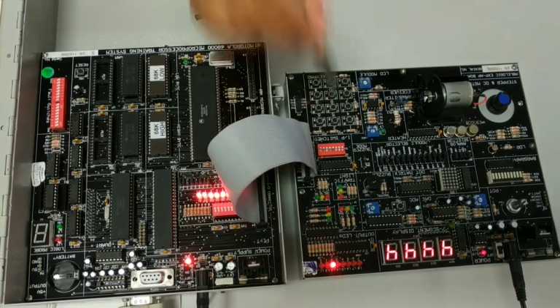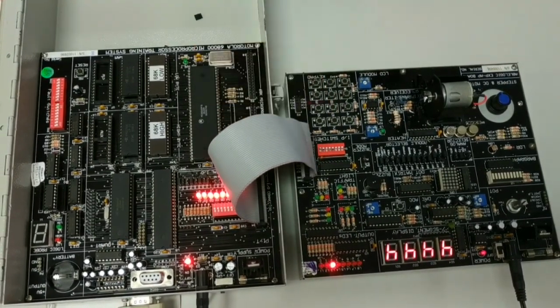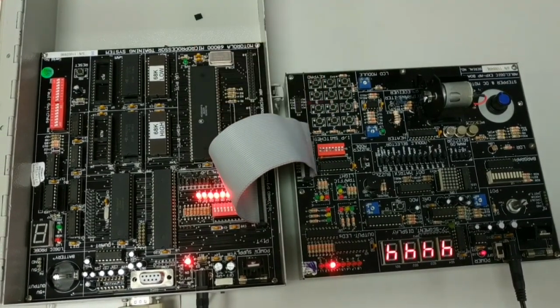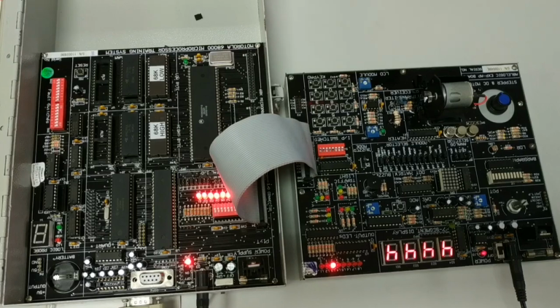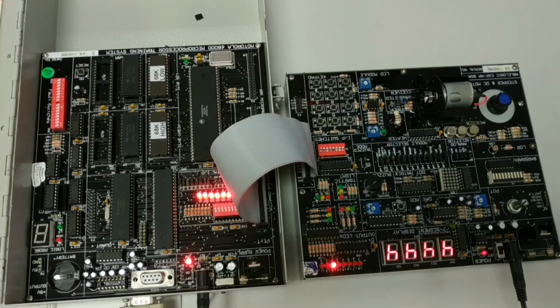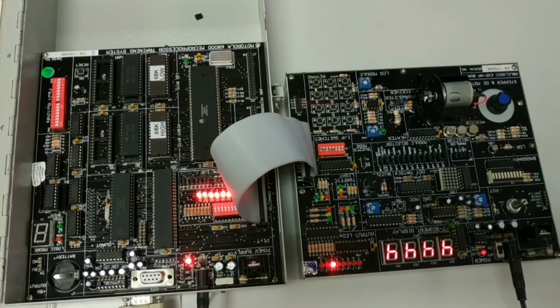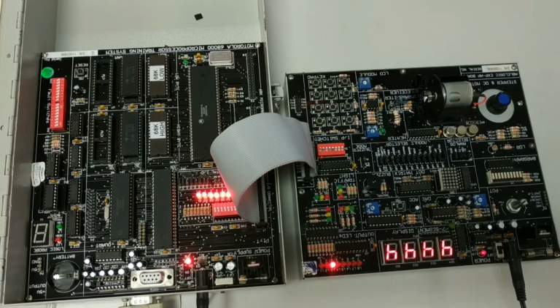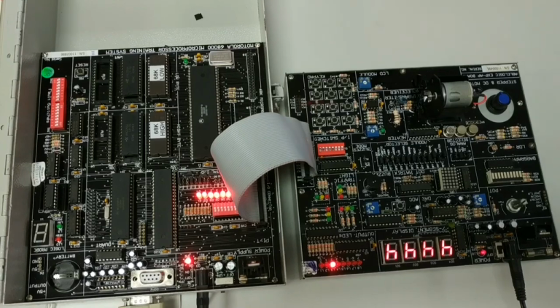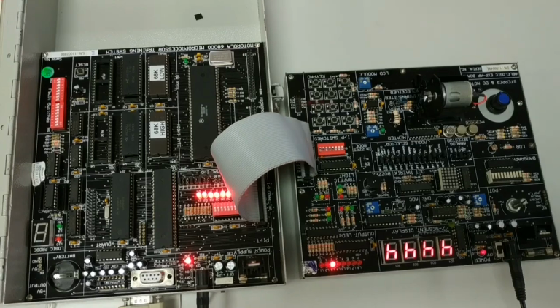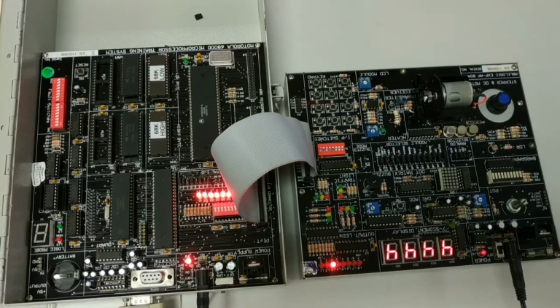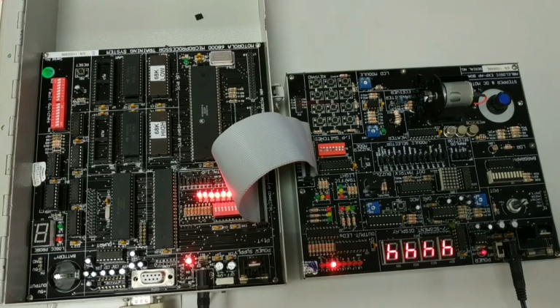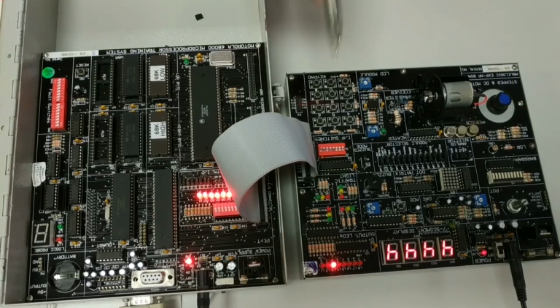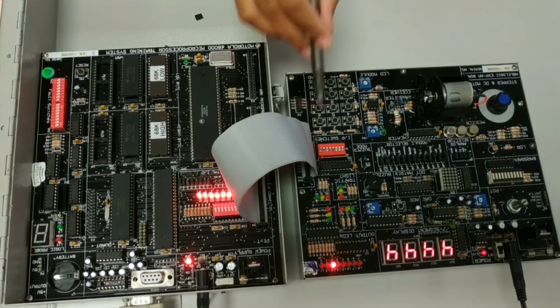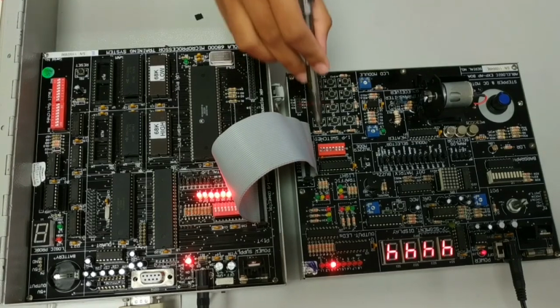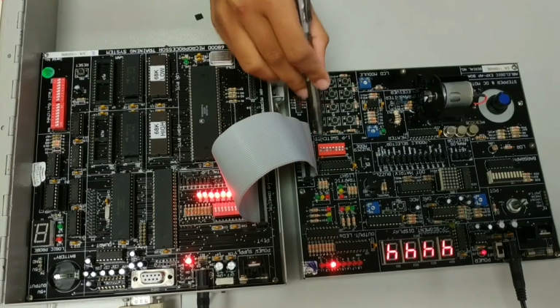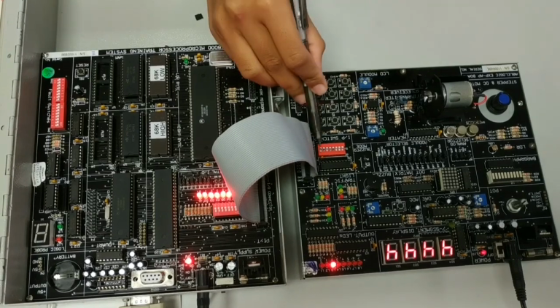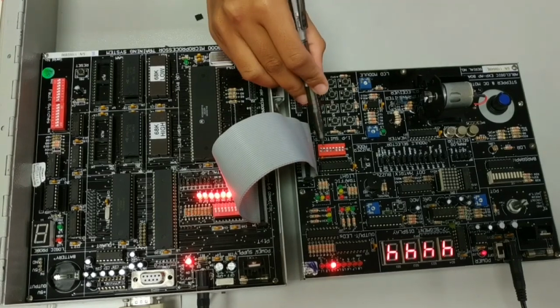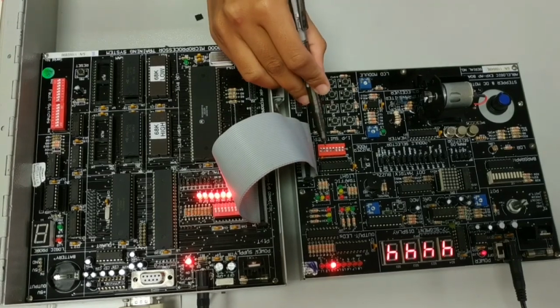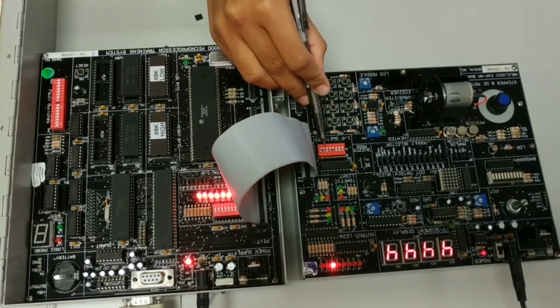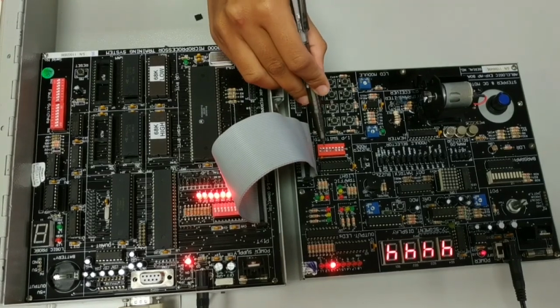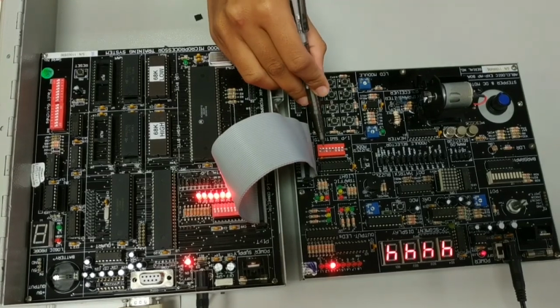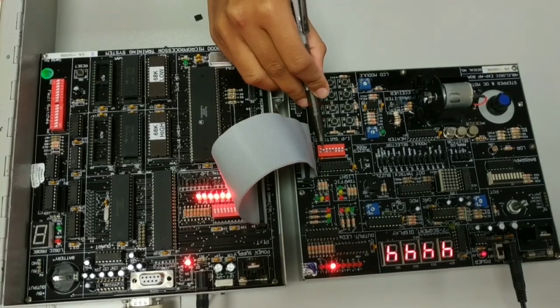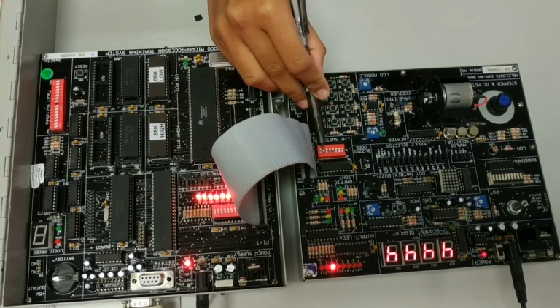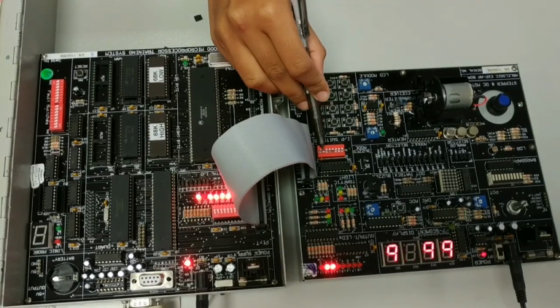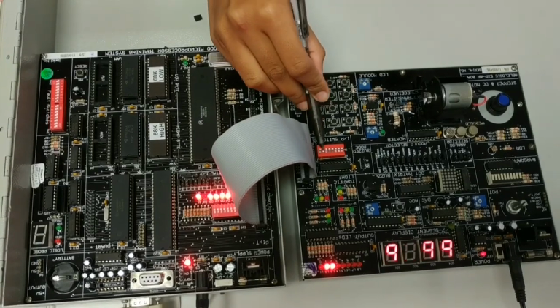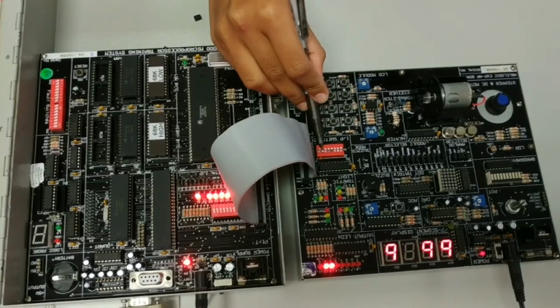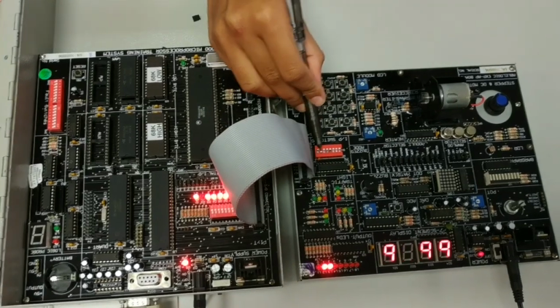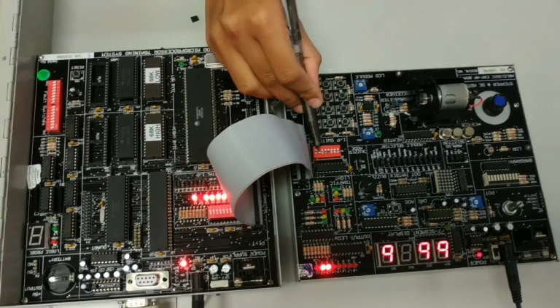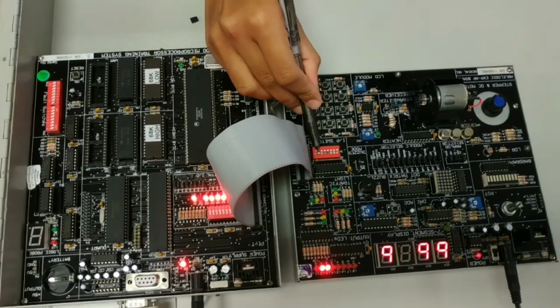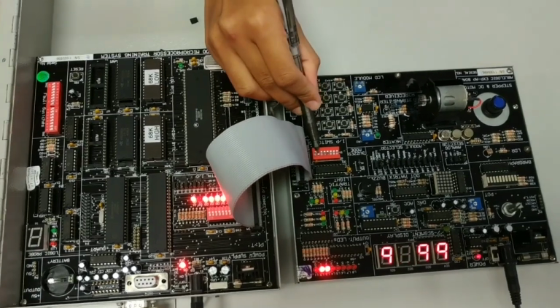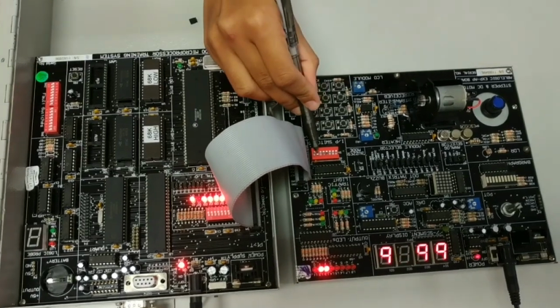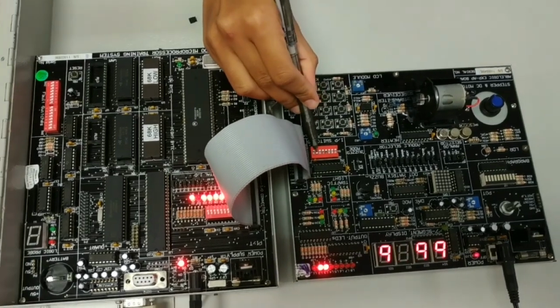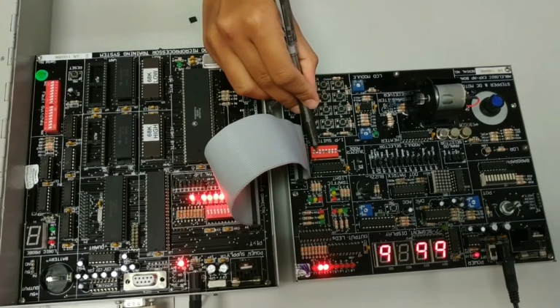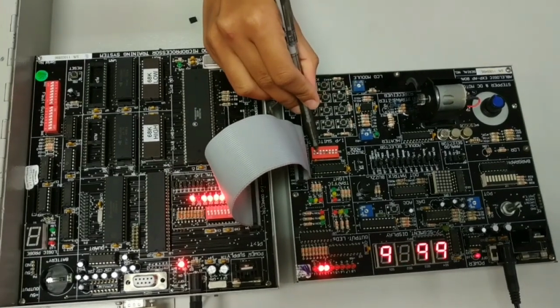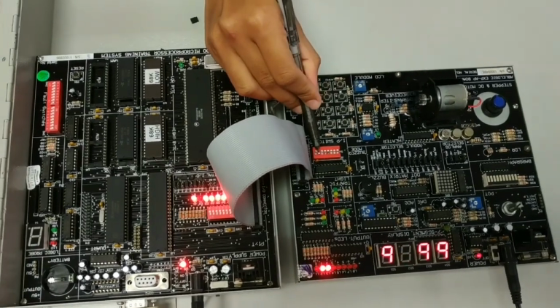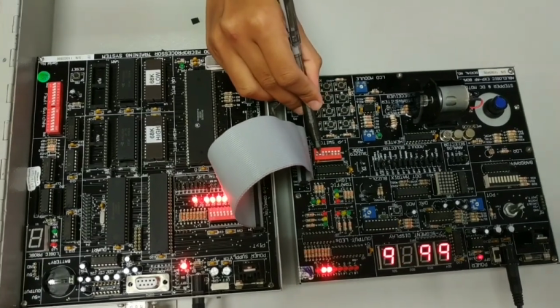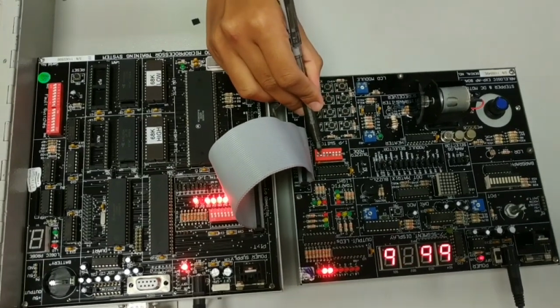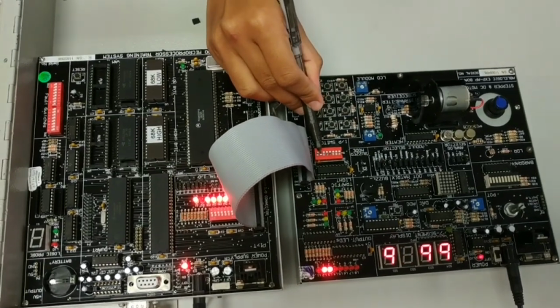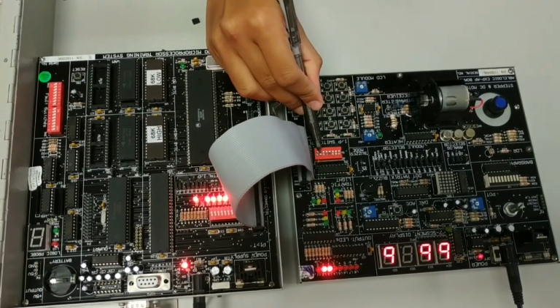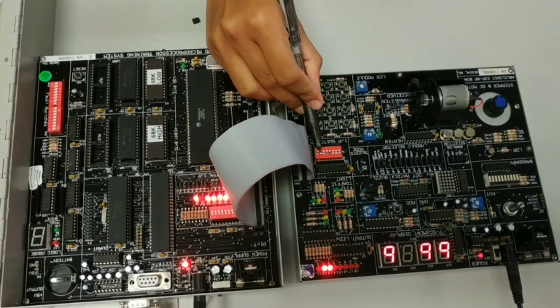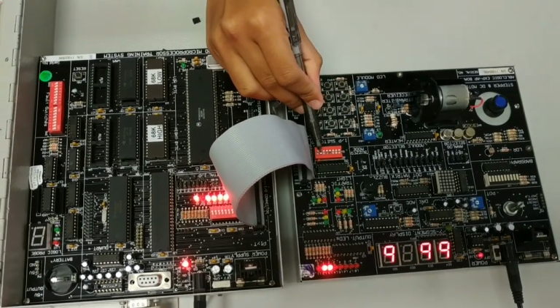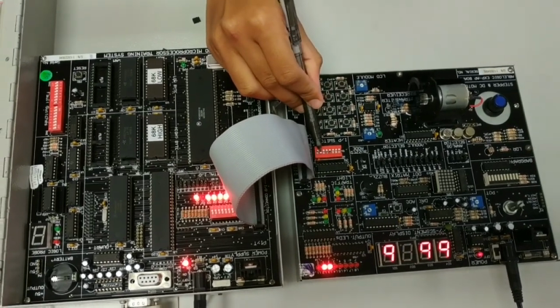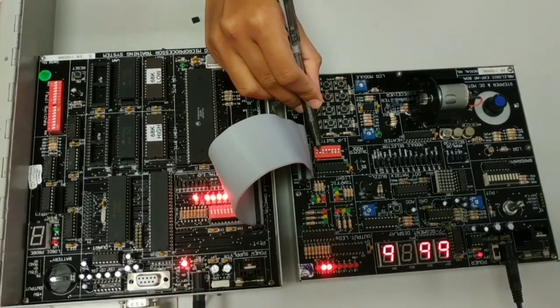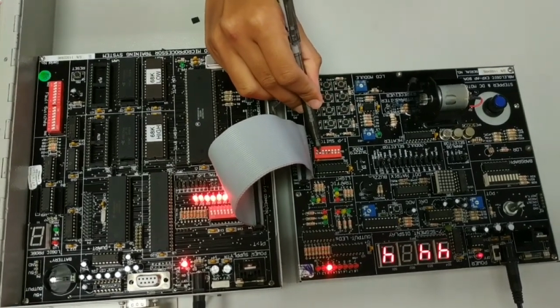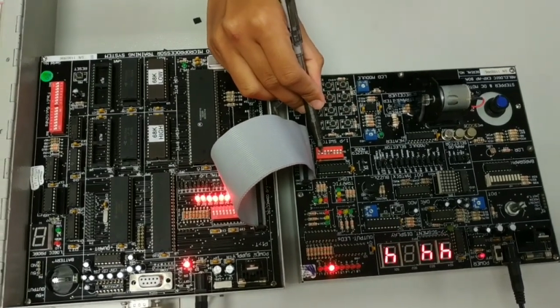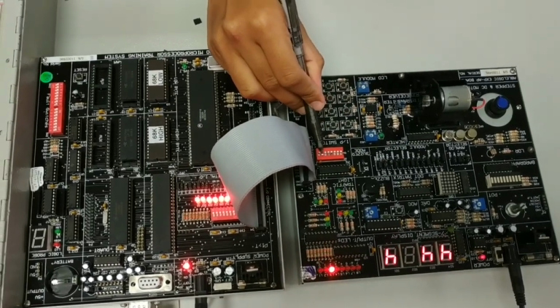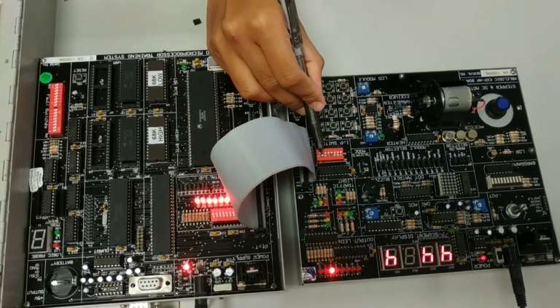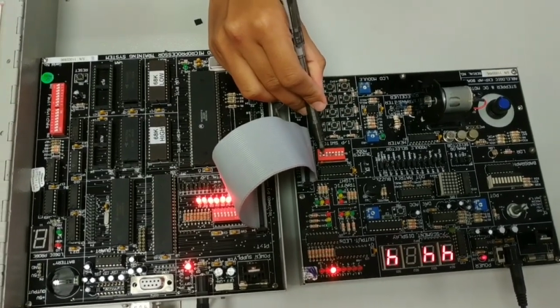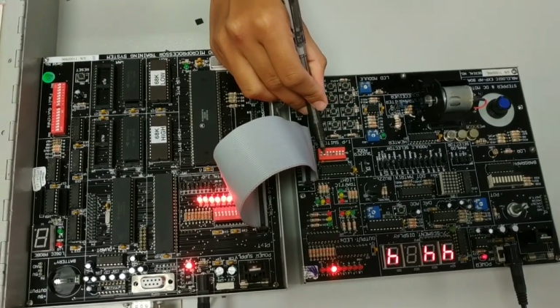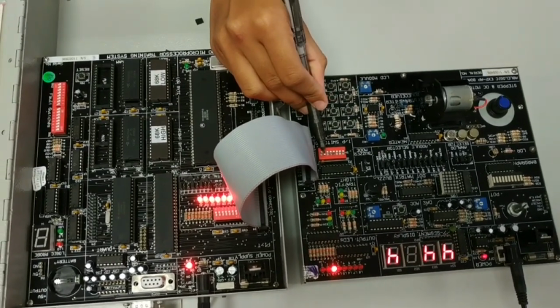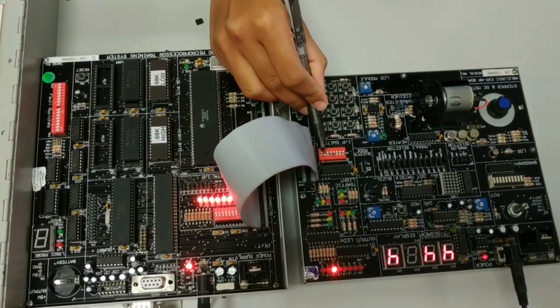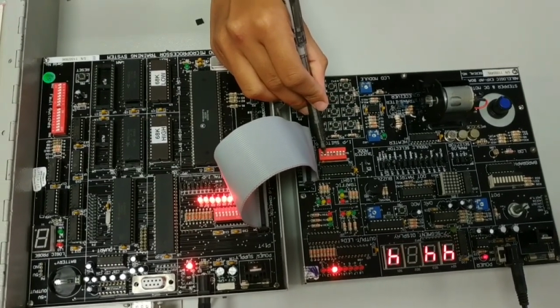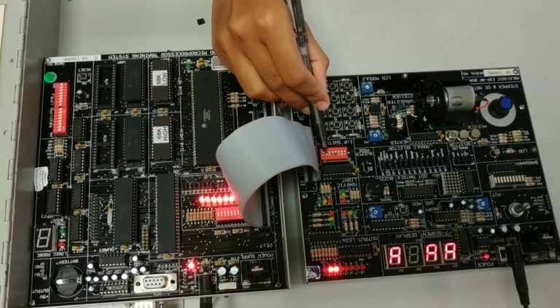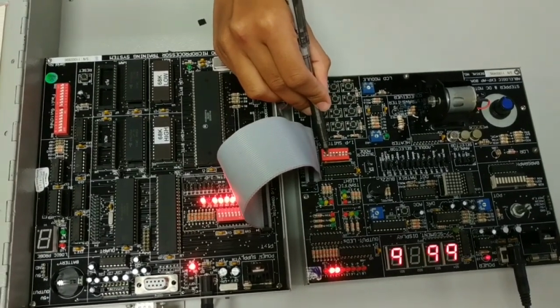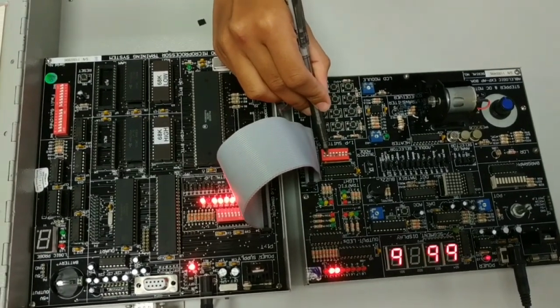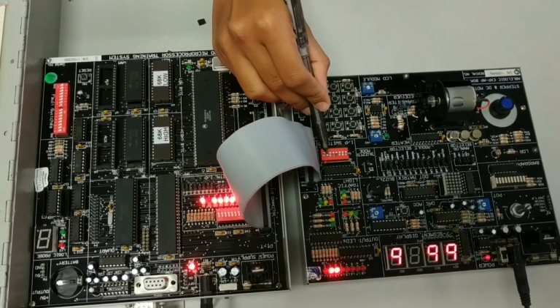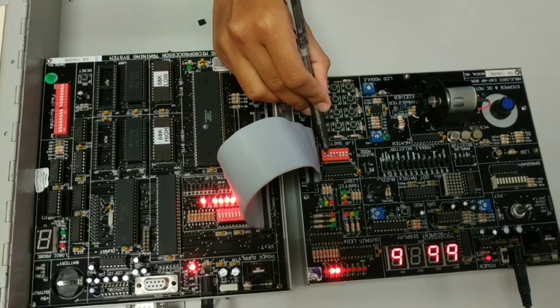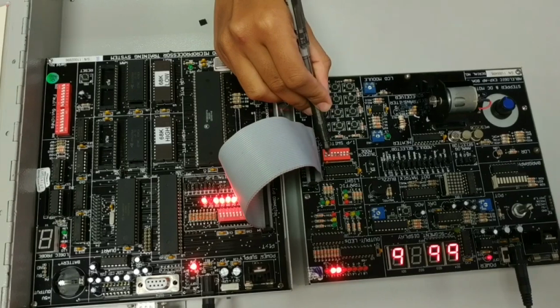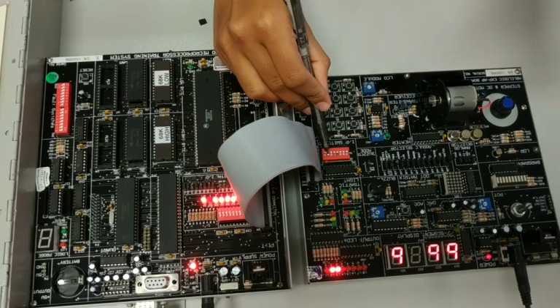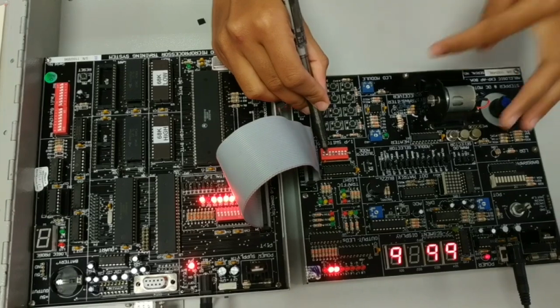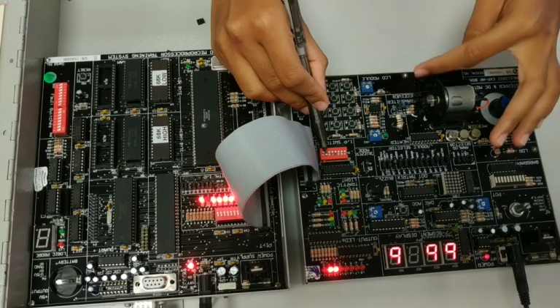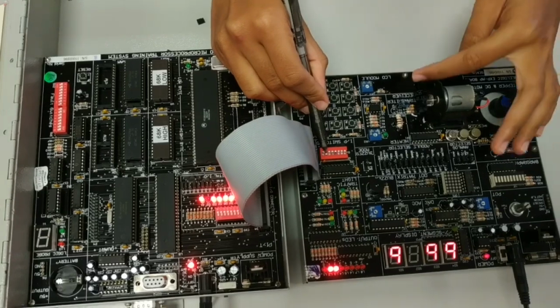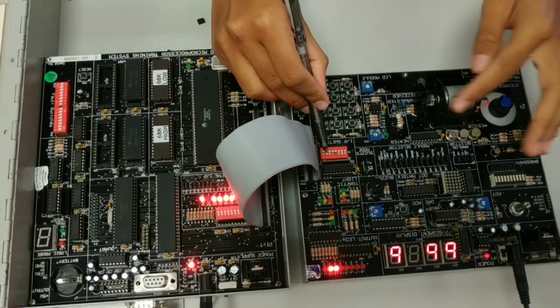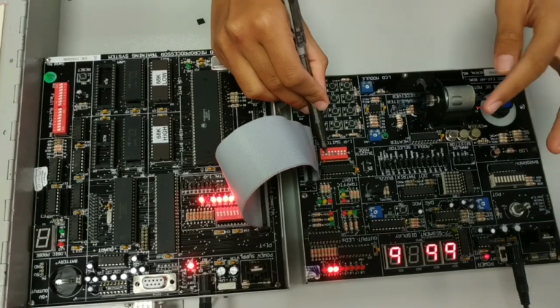Switch two represents the LDR sensor, and it will run in reverse.